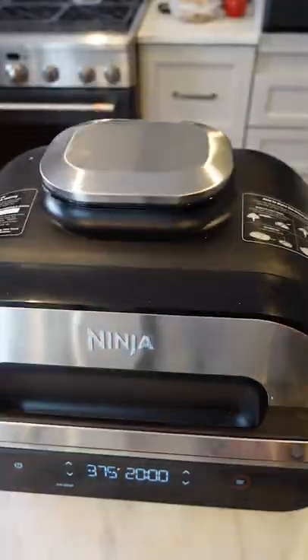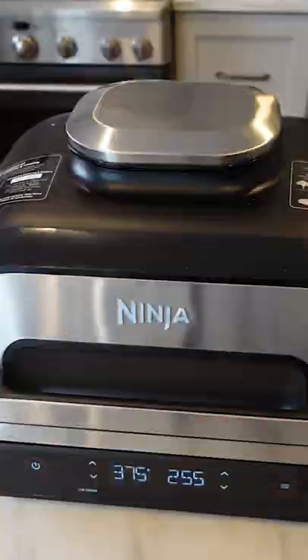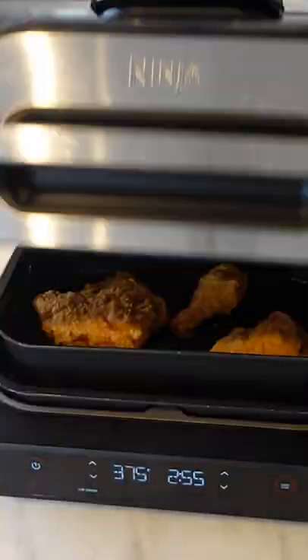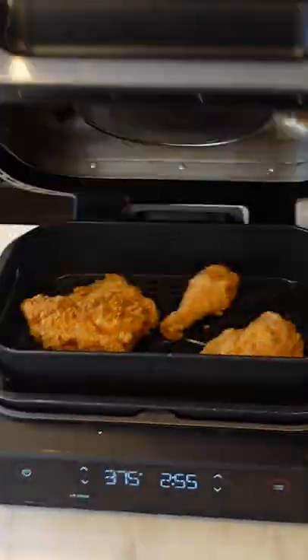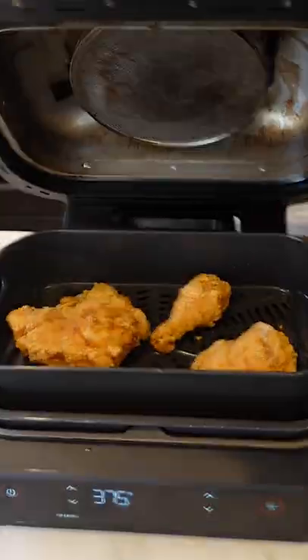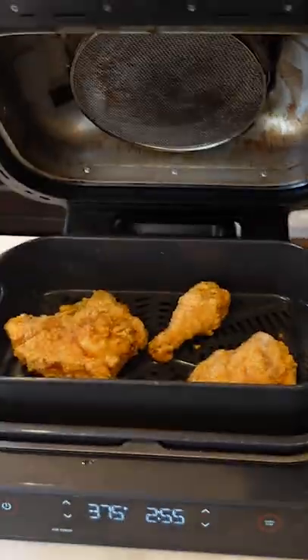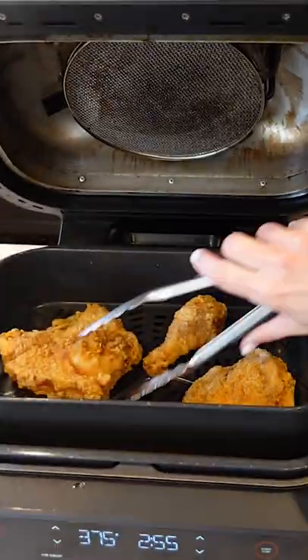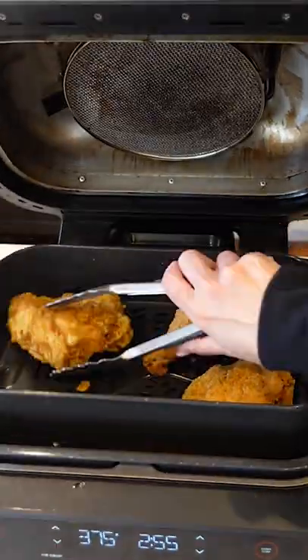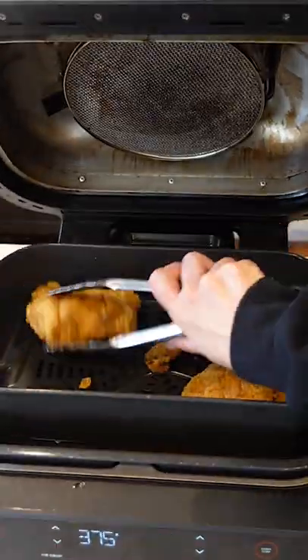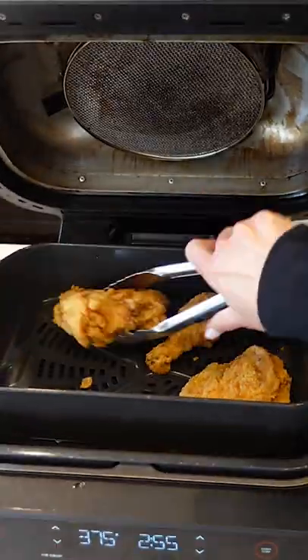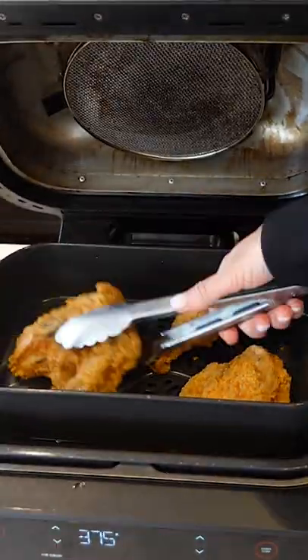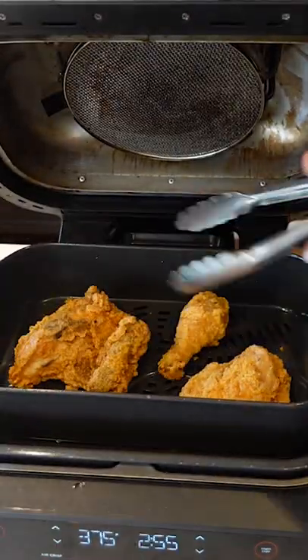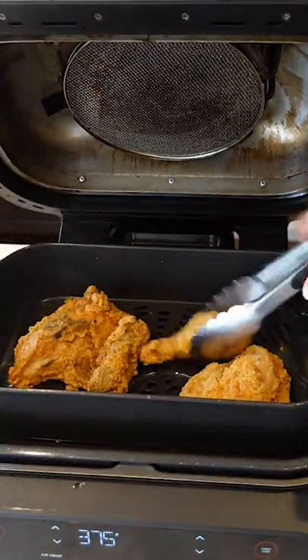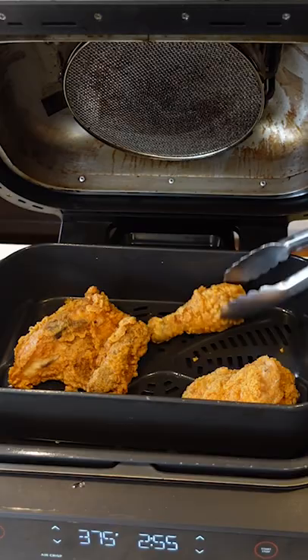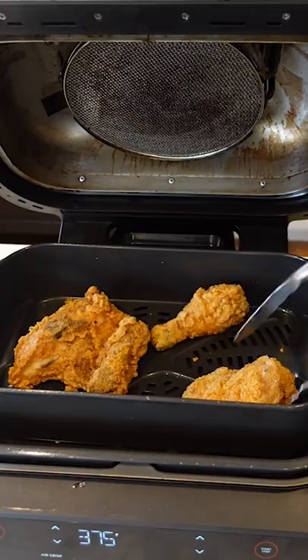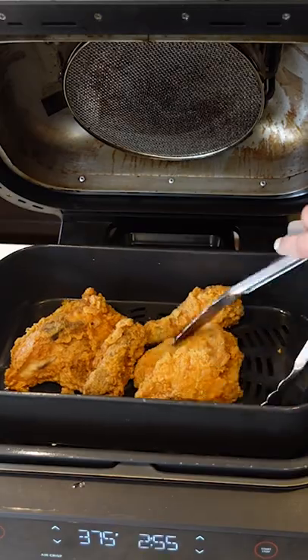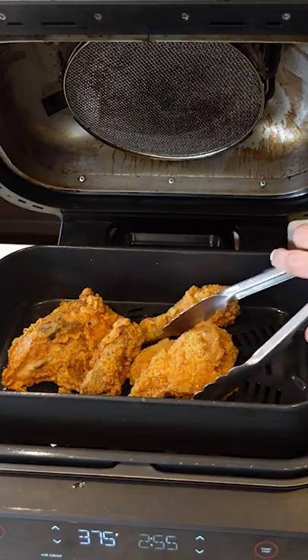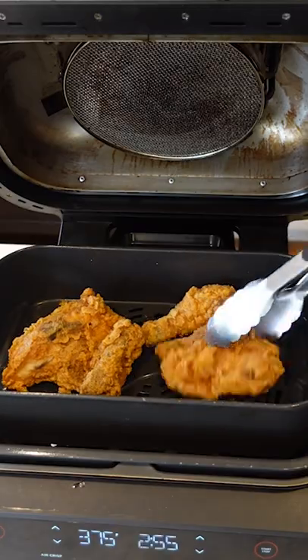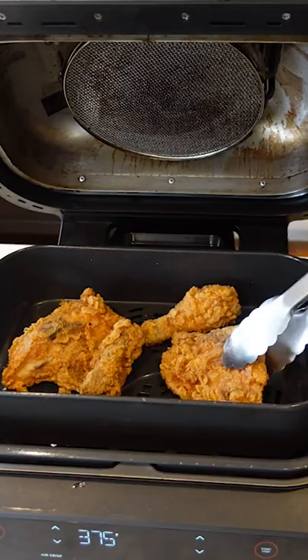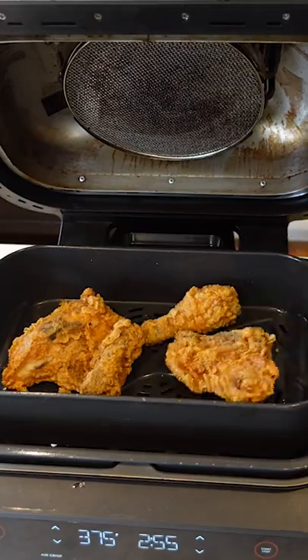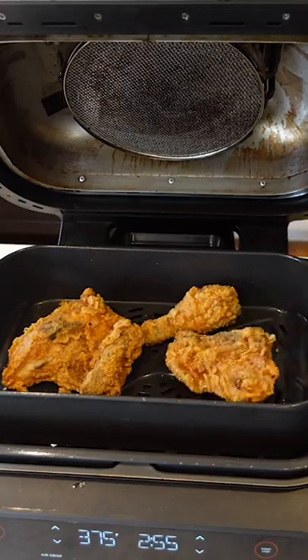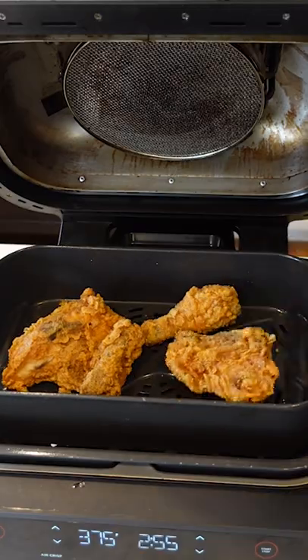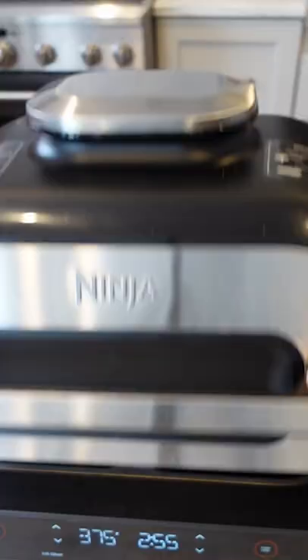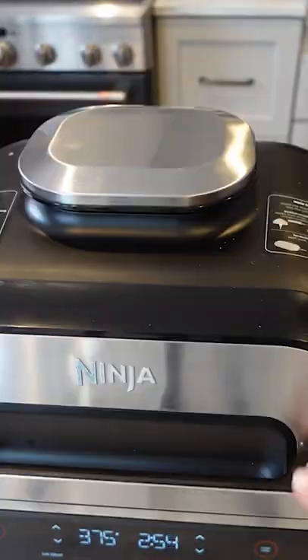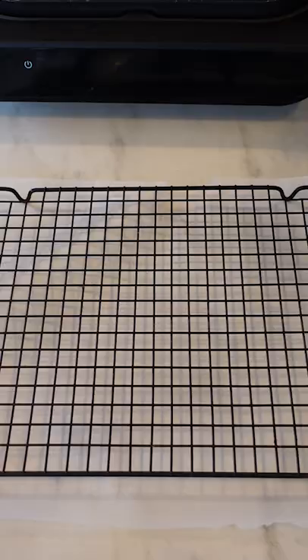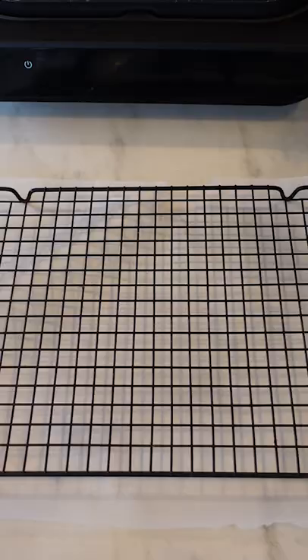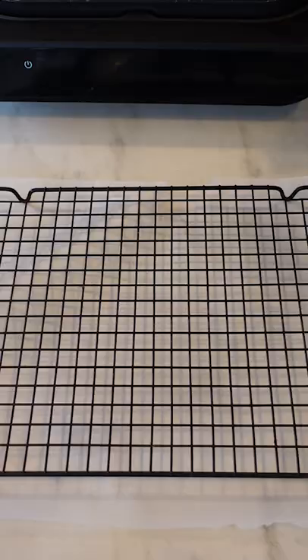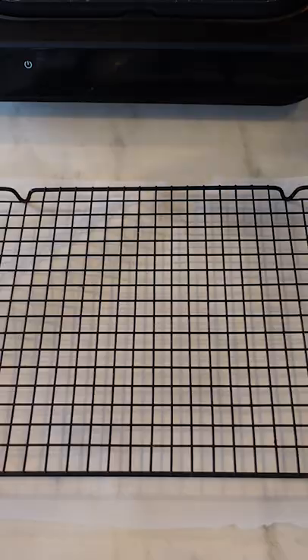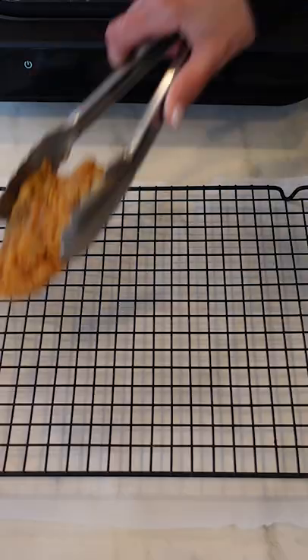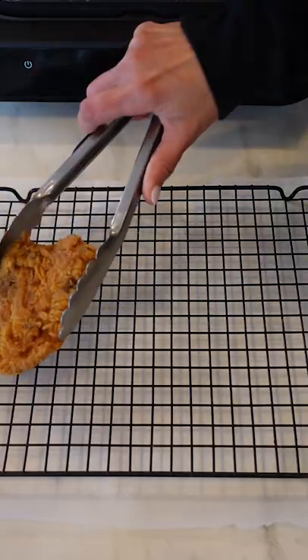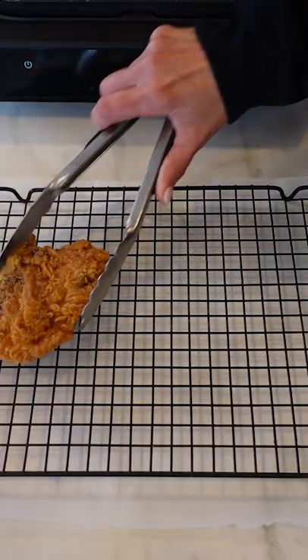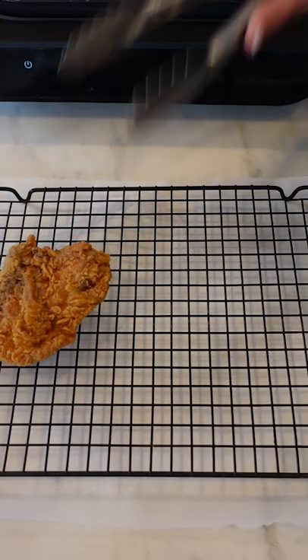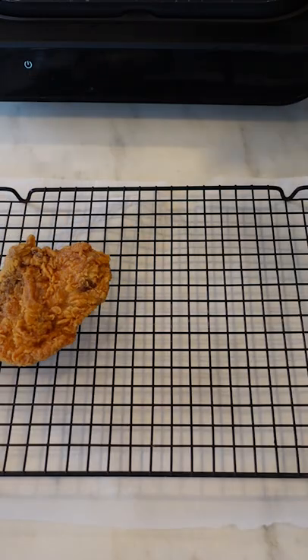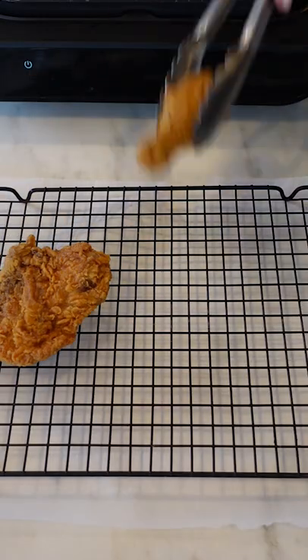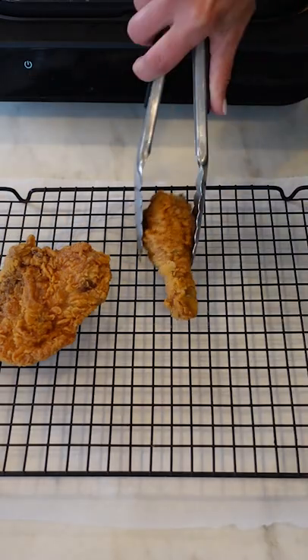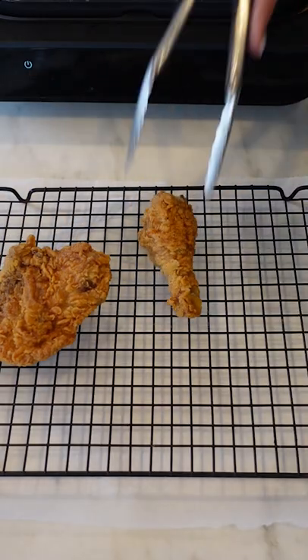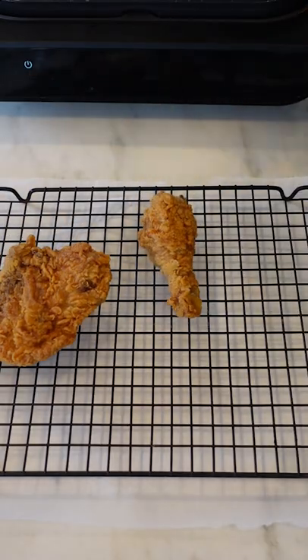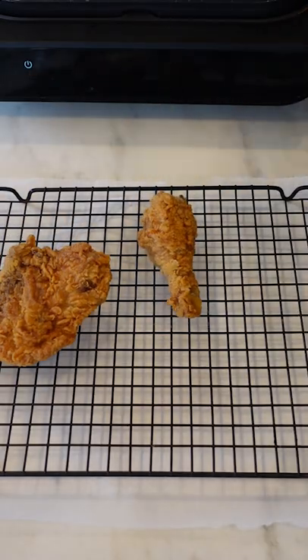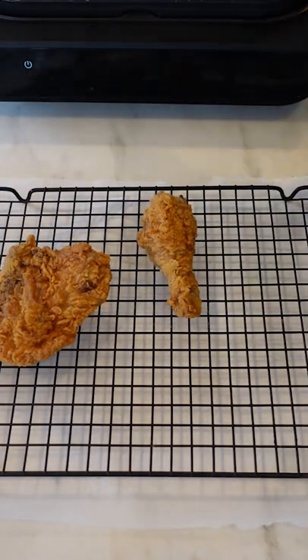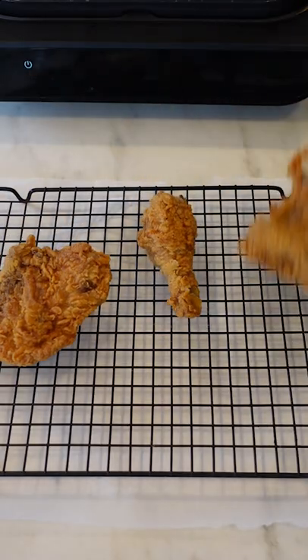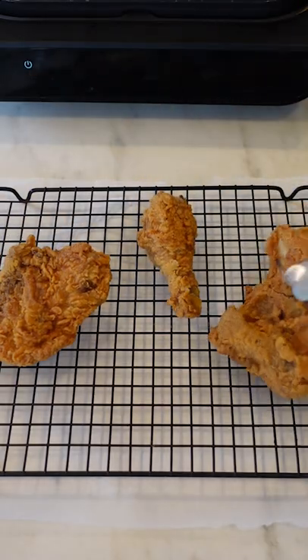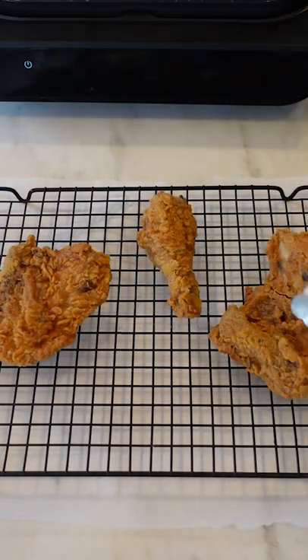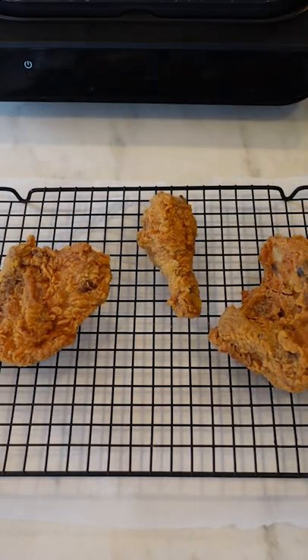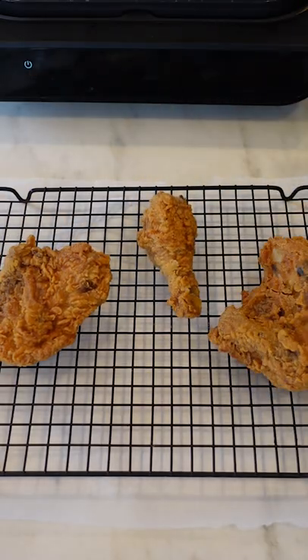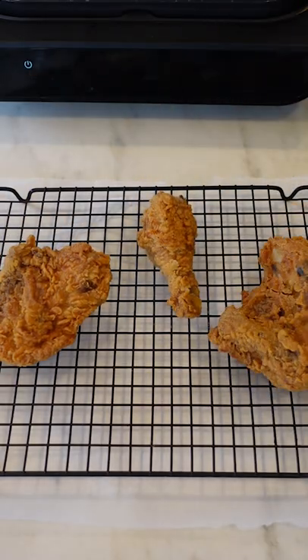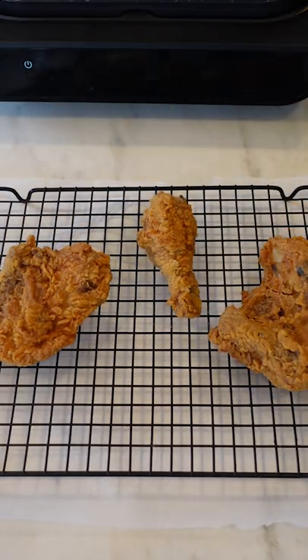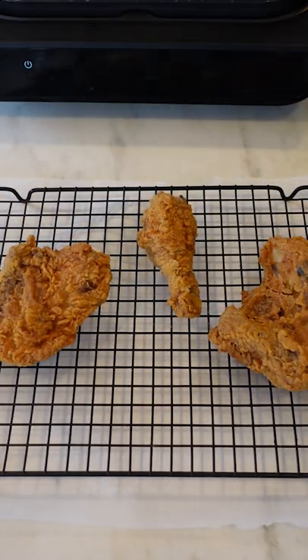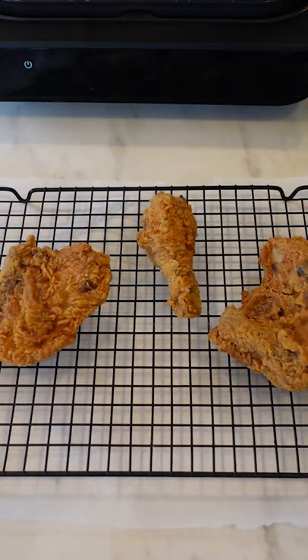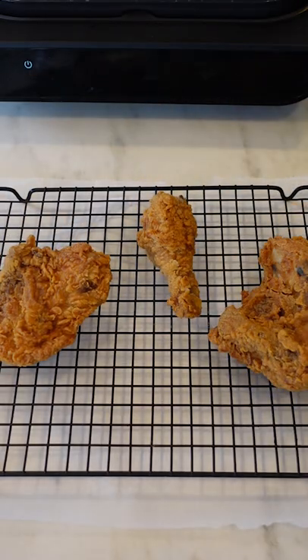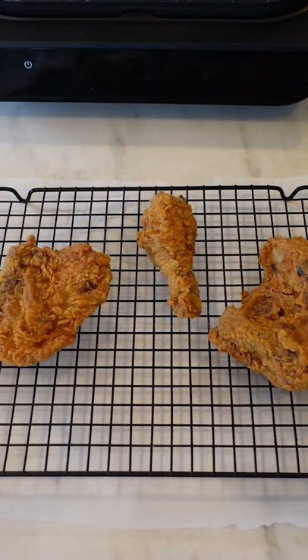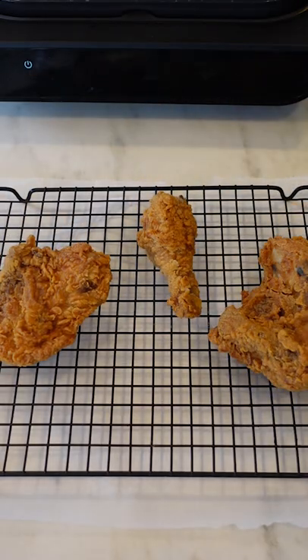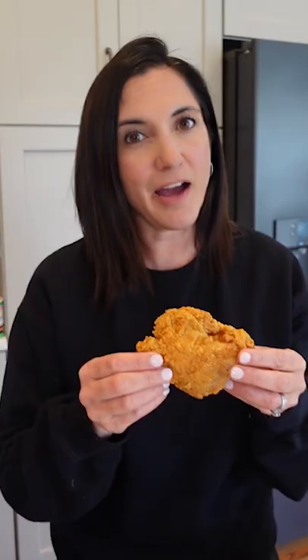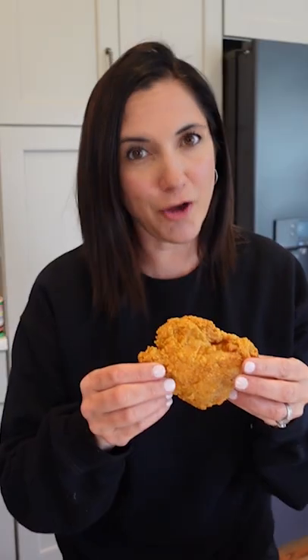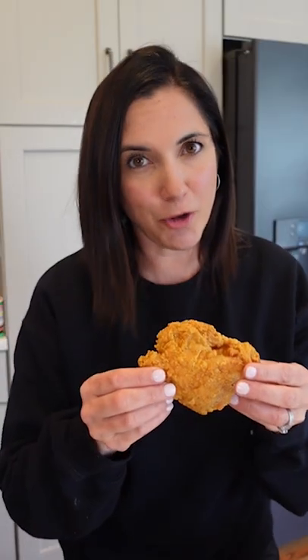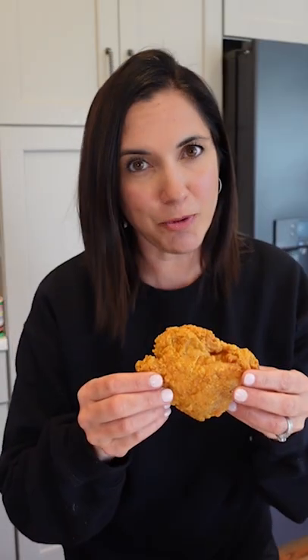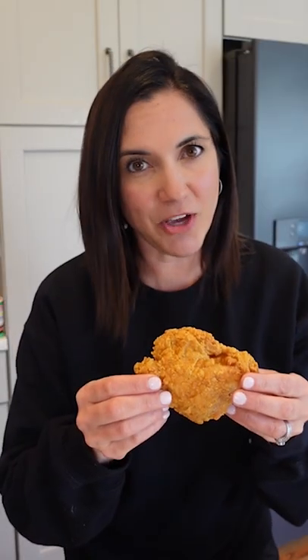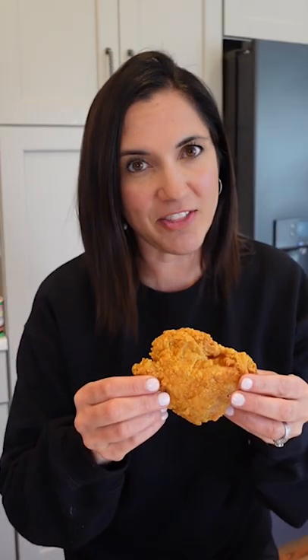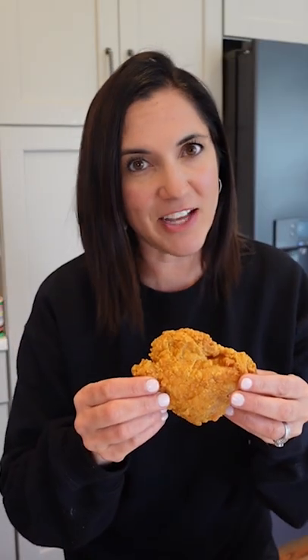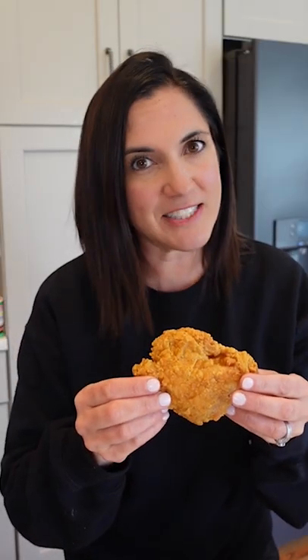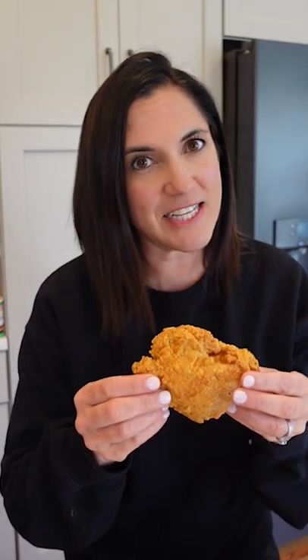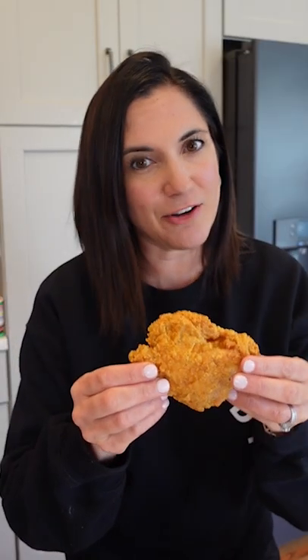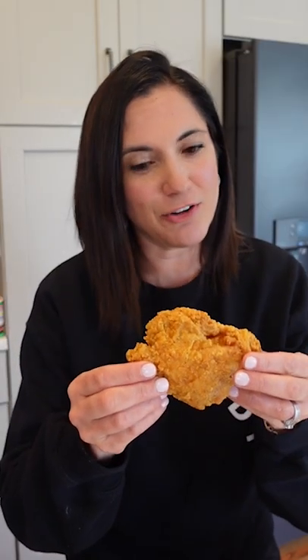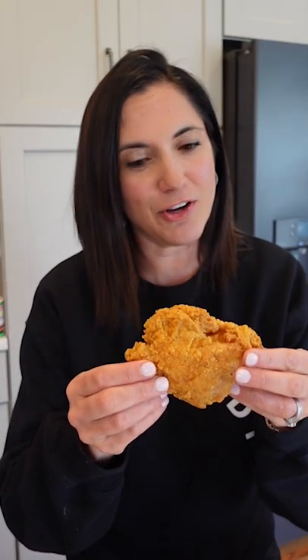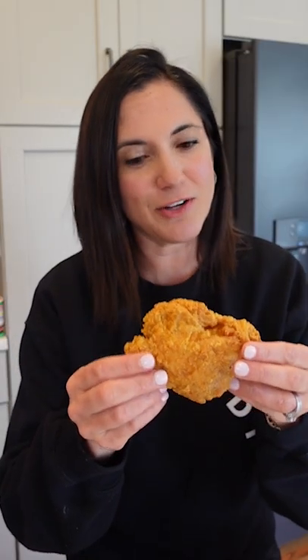Remove it to a wire rack to cool a bit and enjoy this leftover chicken as if it was the first time. I hope you got that sound on.